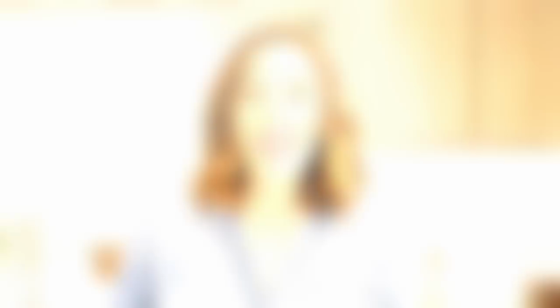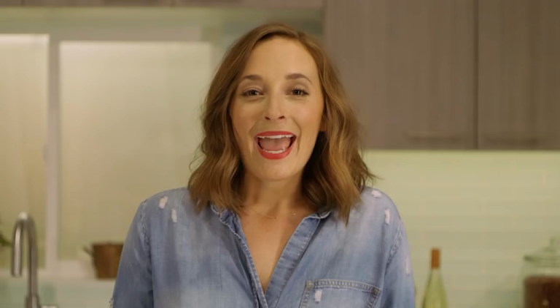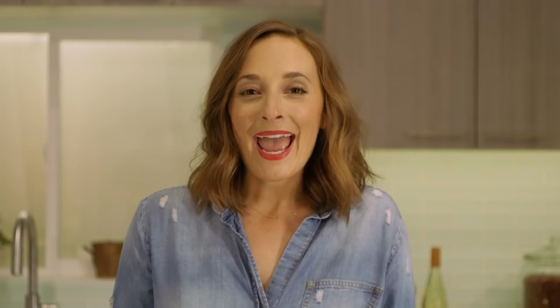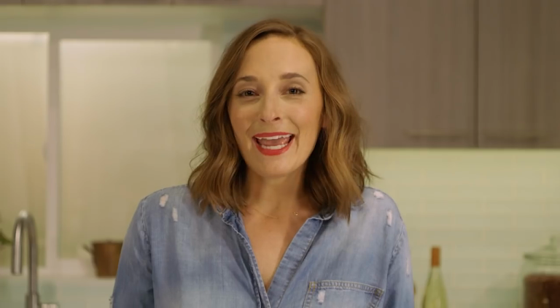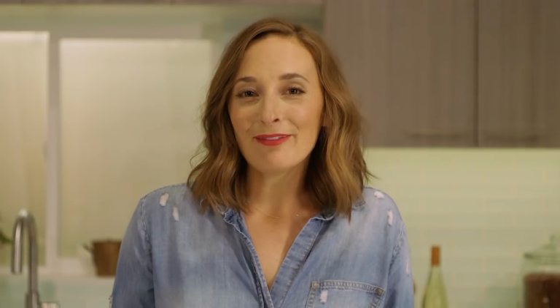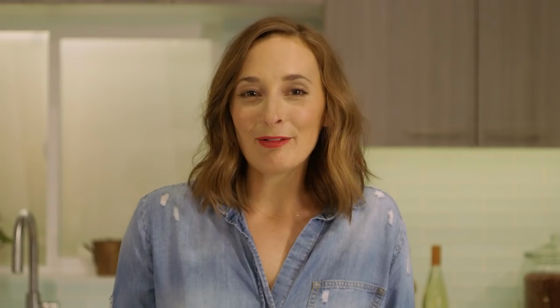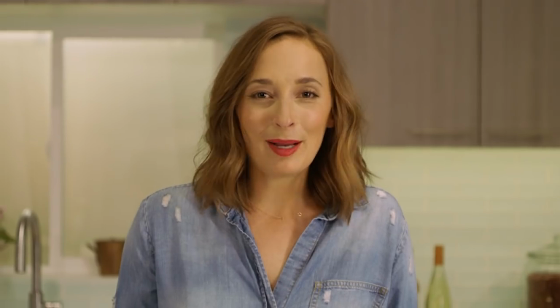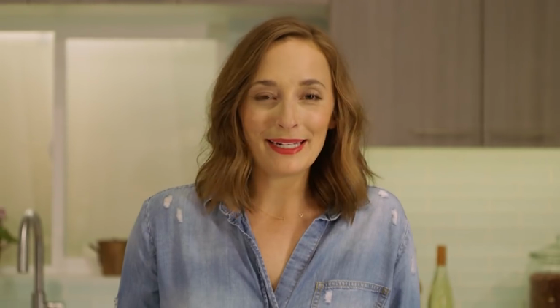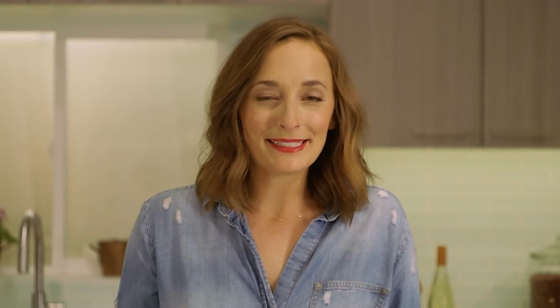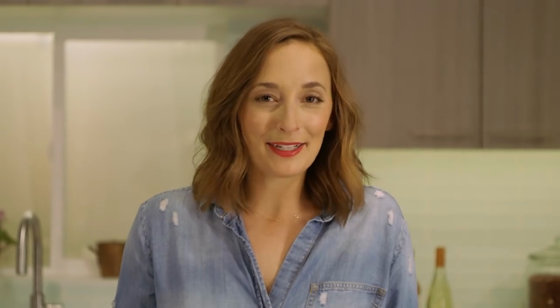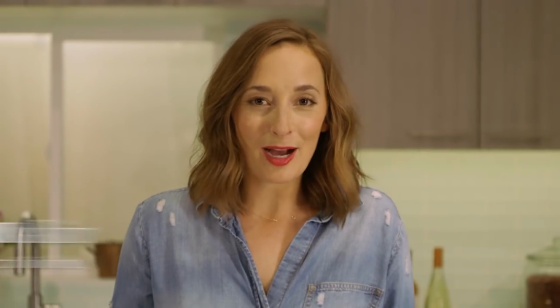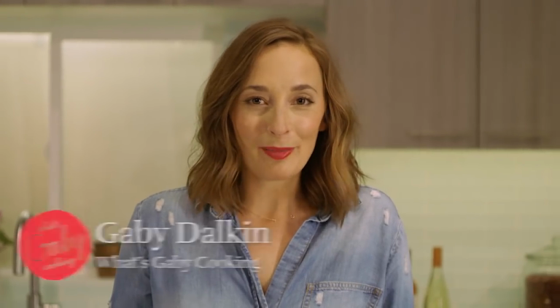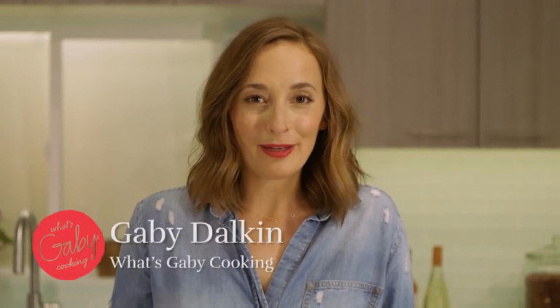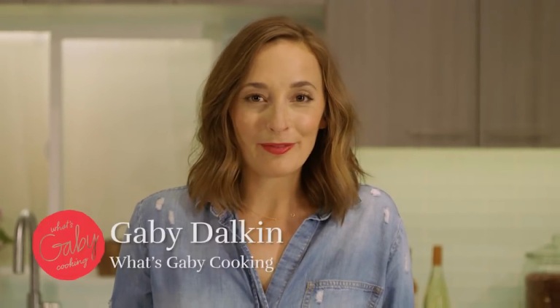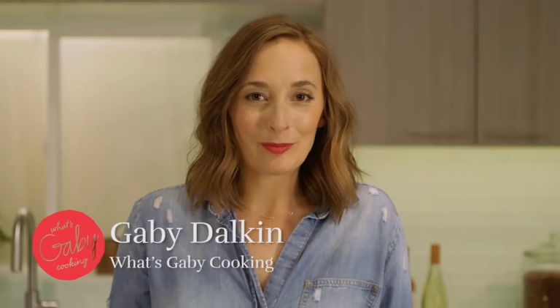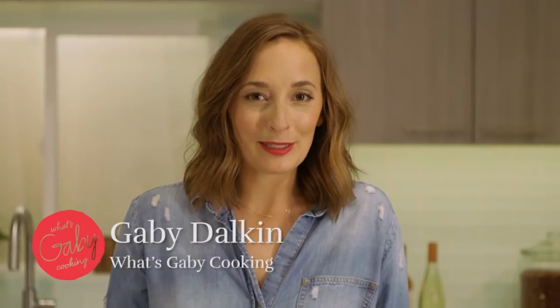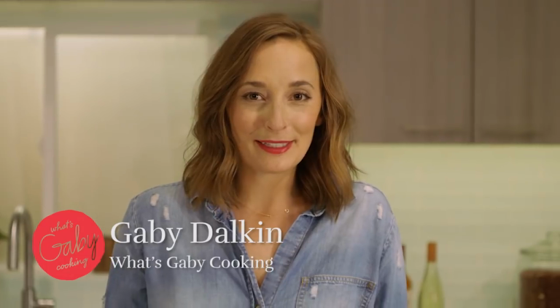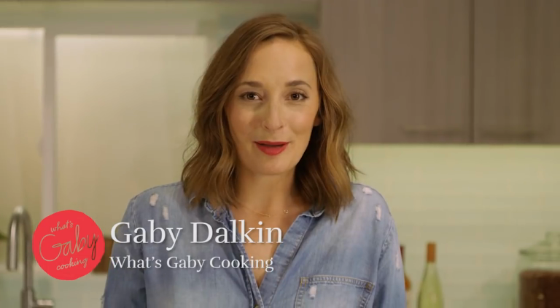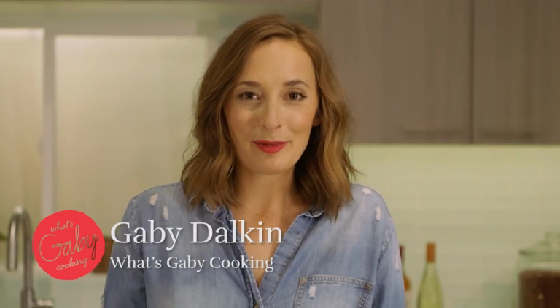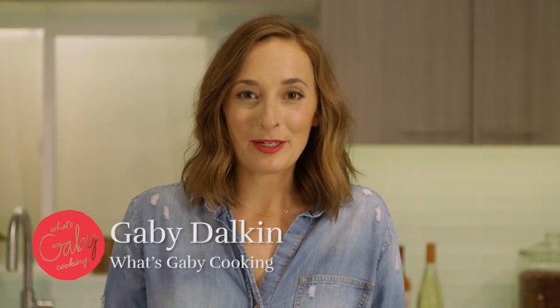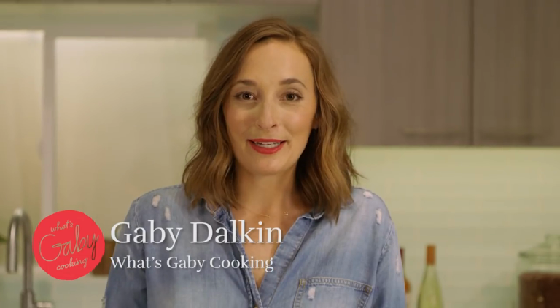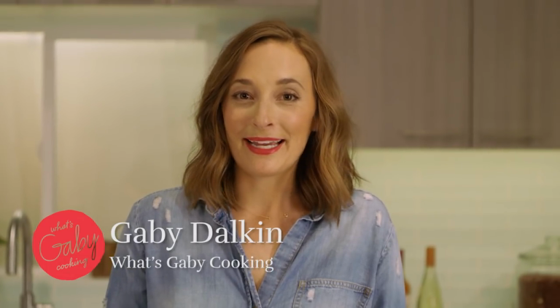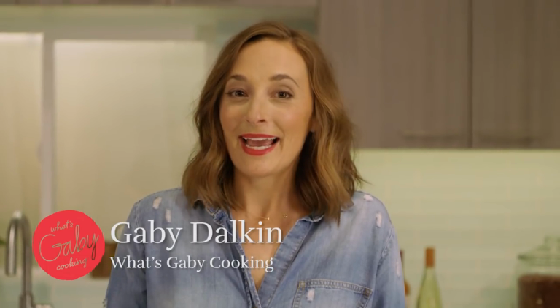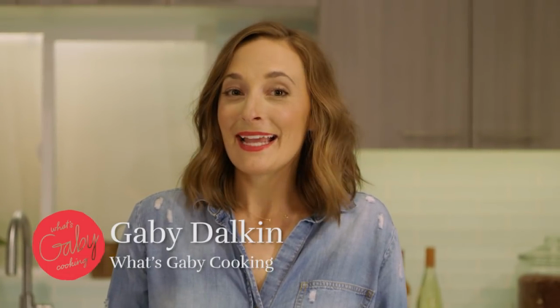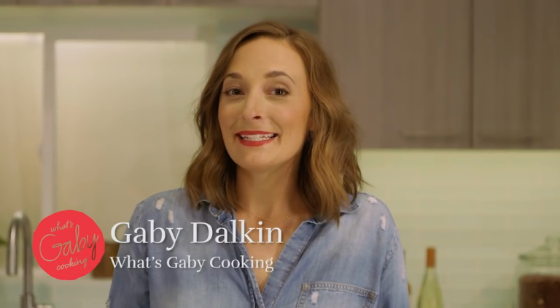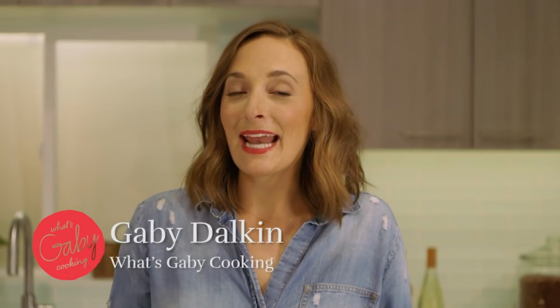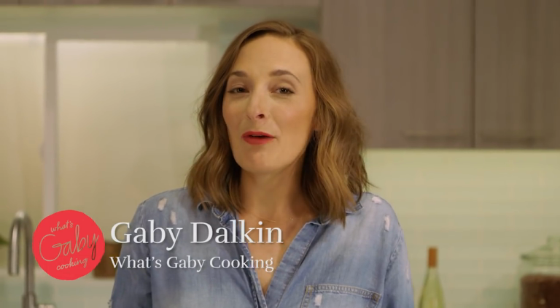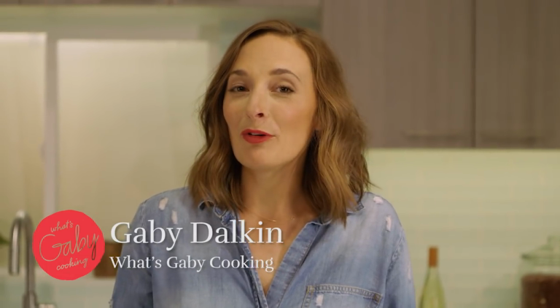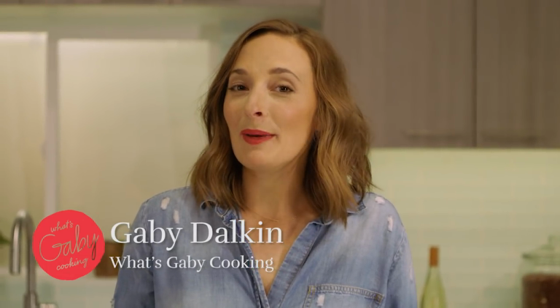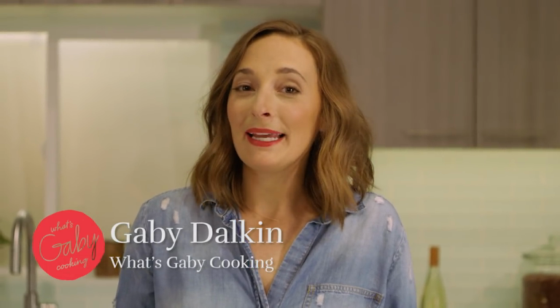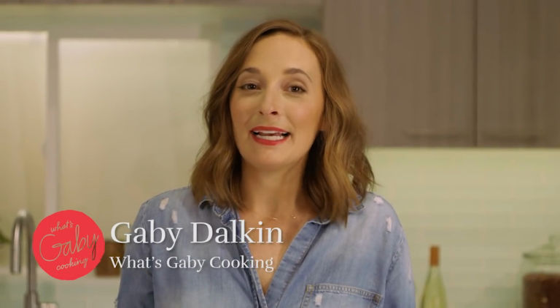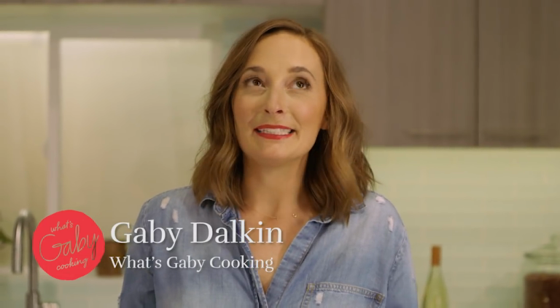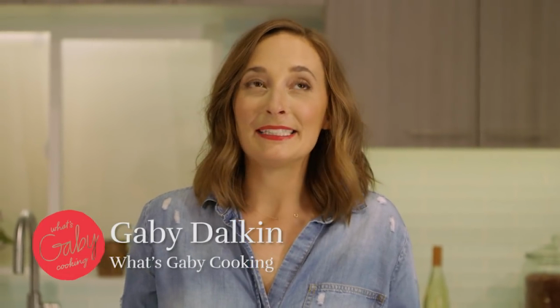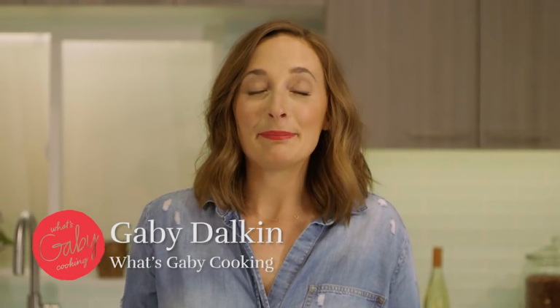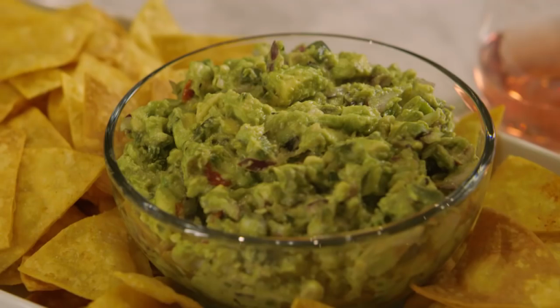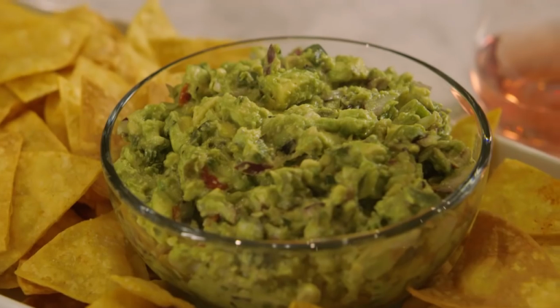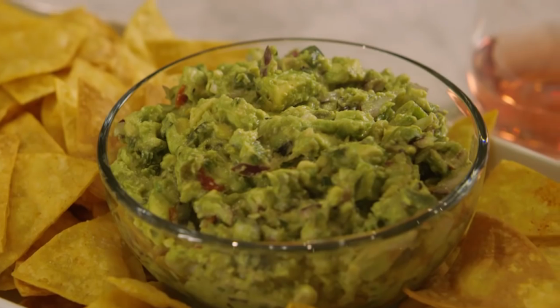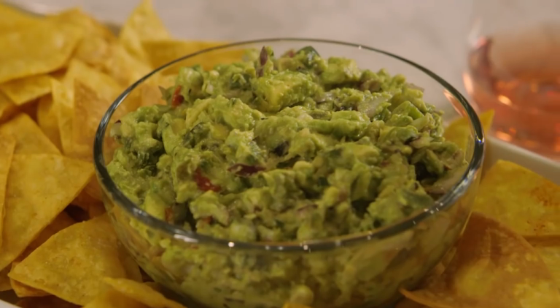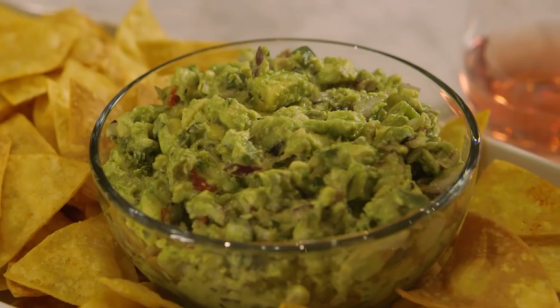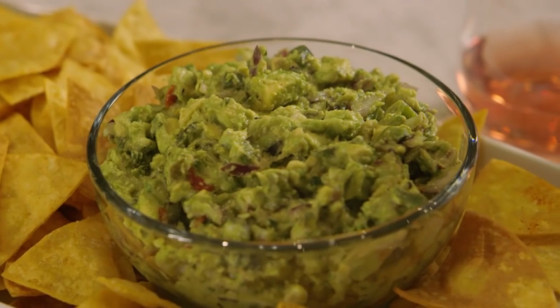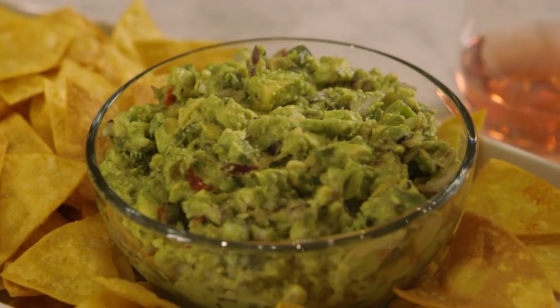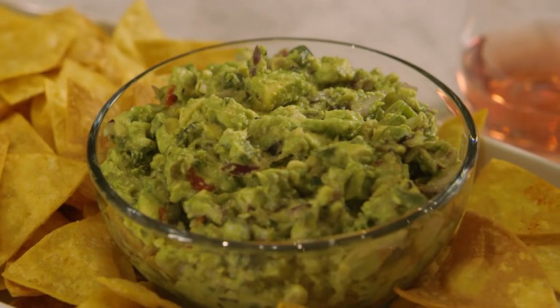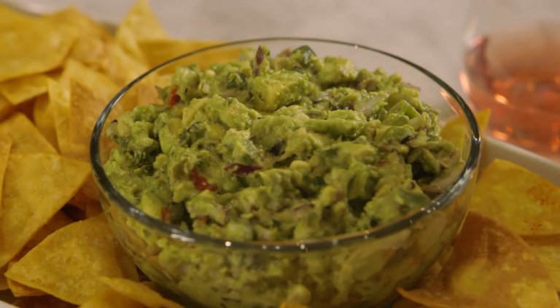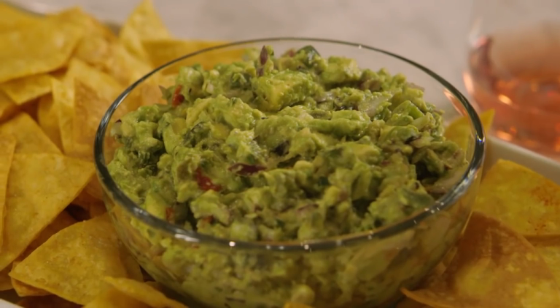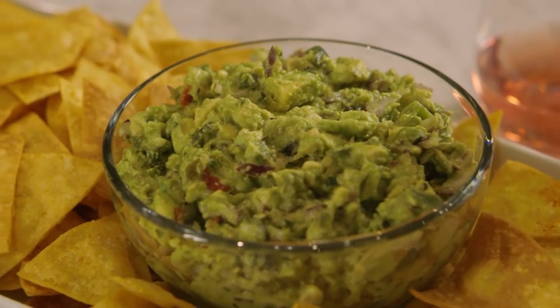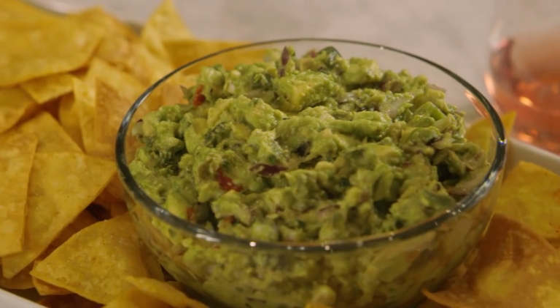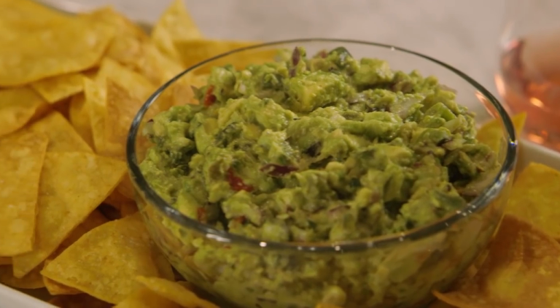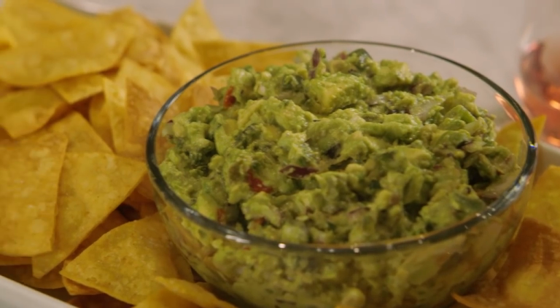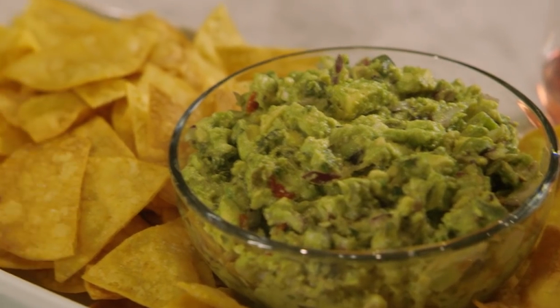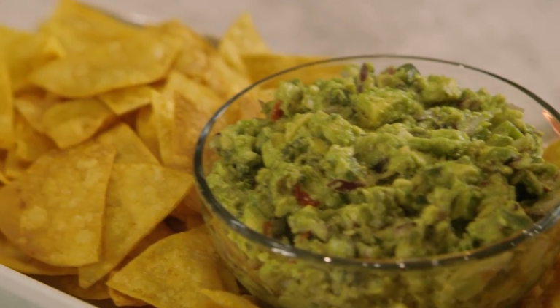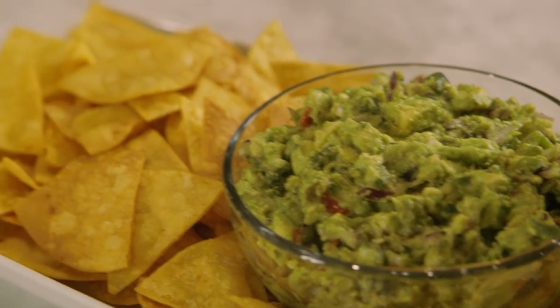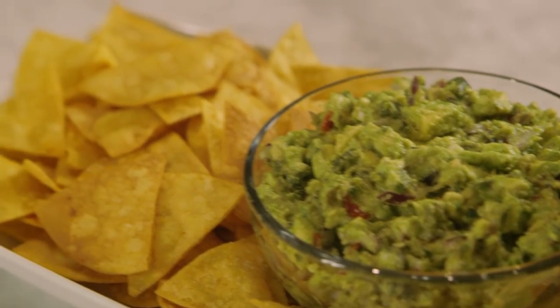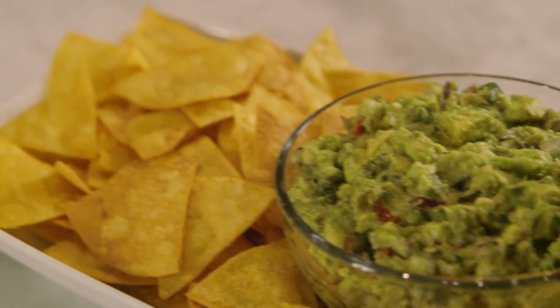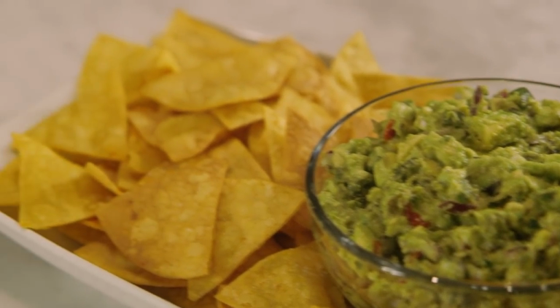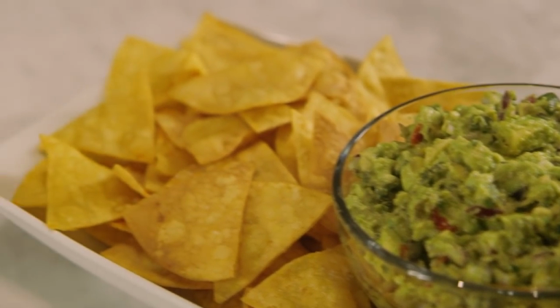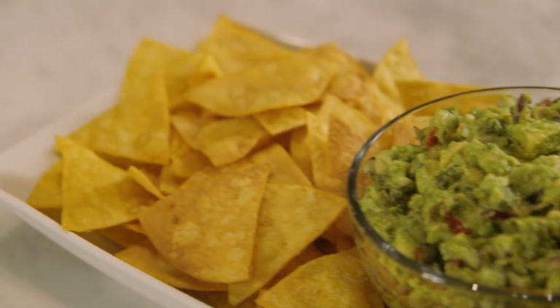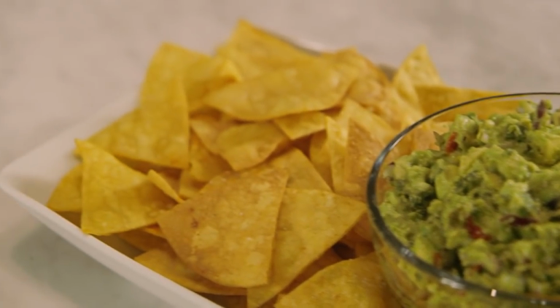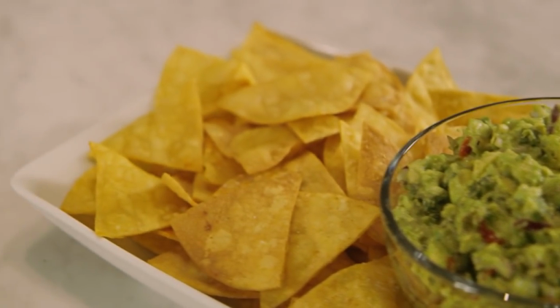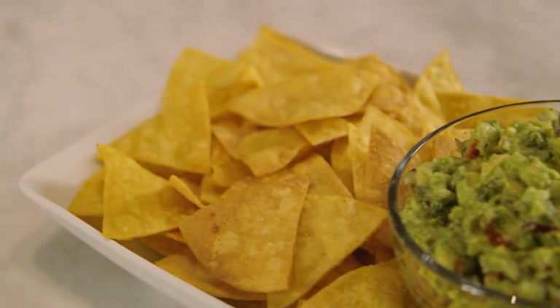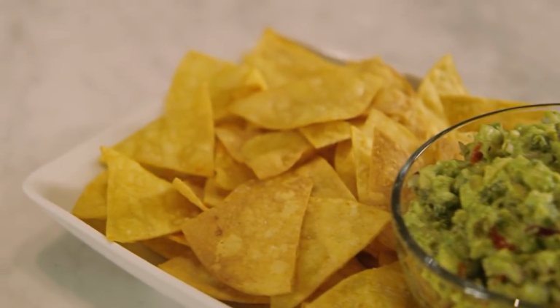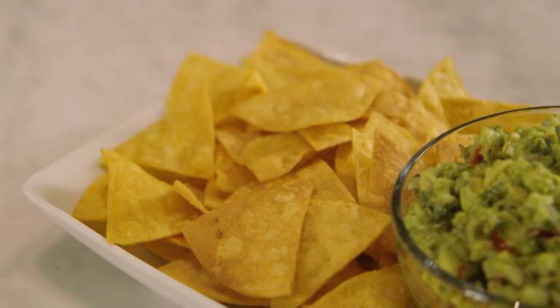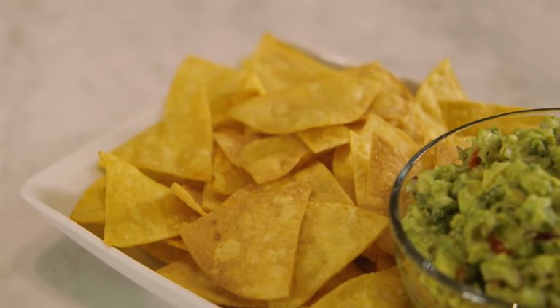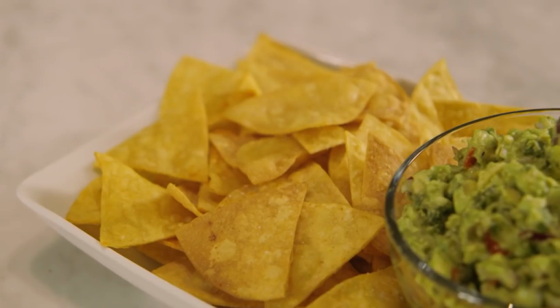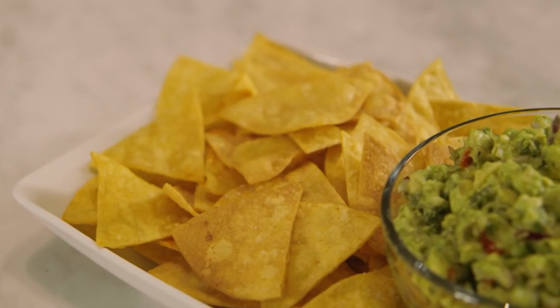Hey everyone, it's Gabi from What's Gabi Cooking, and today we're making a spicy and smoky guacamole with spiced tortilla chips.